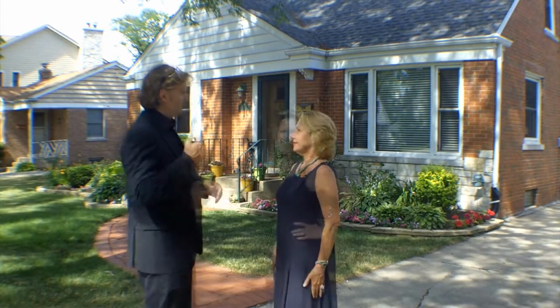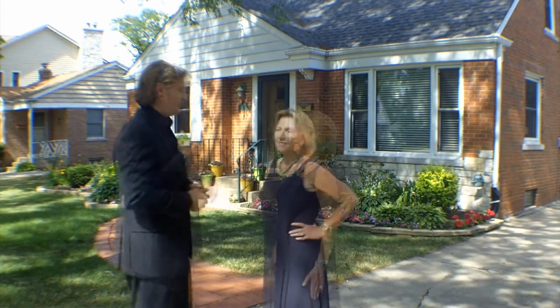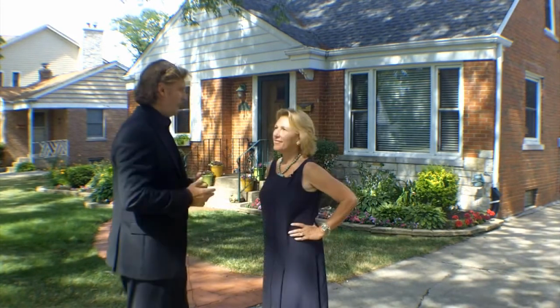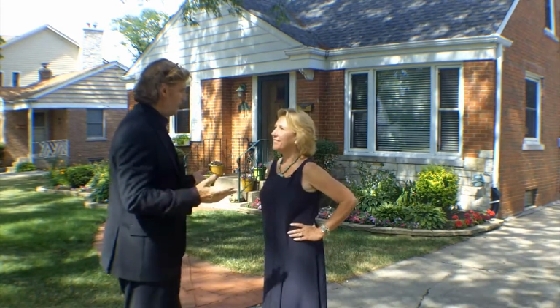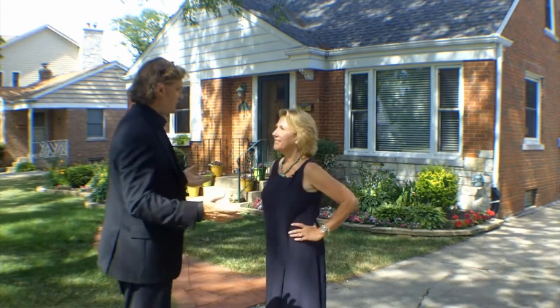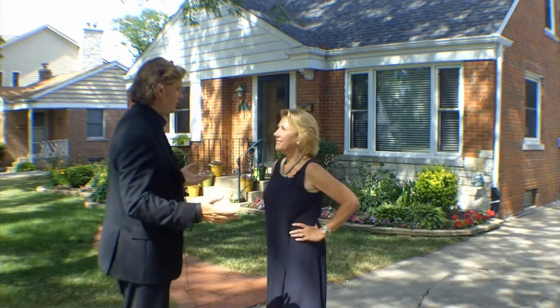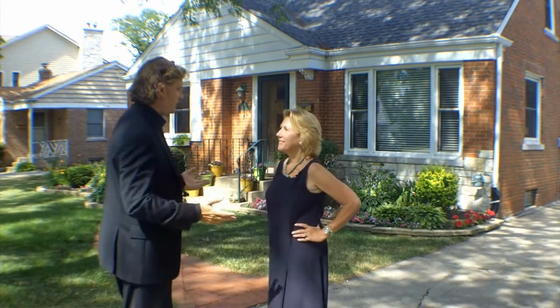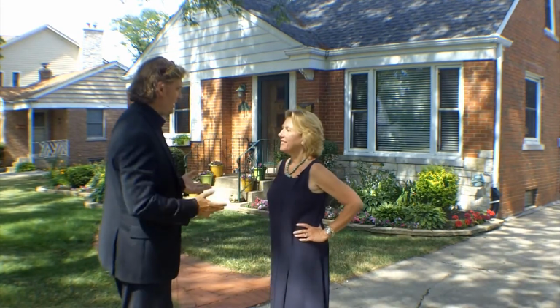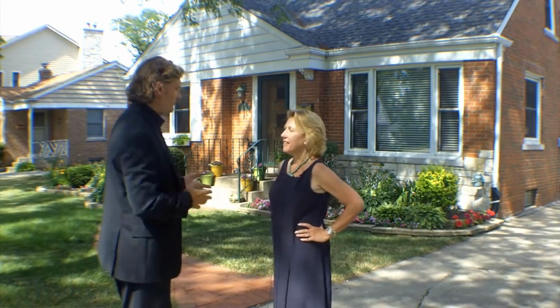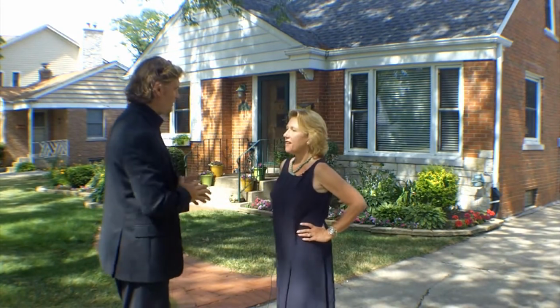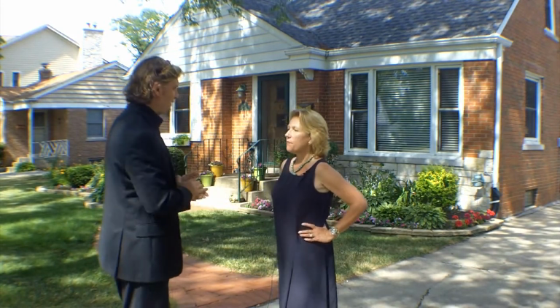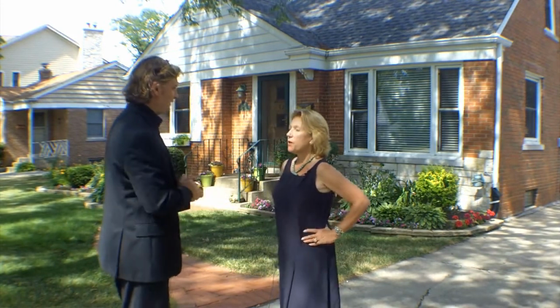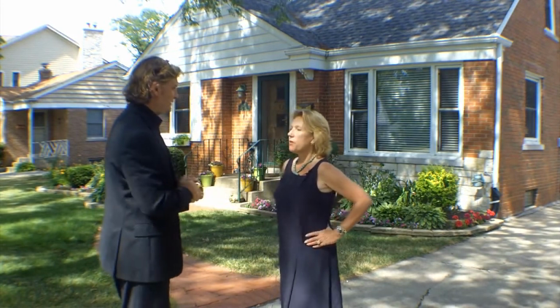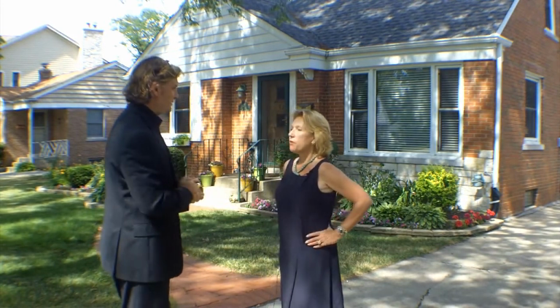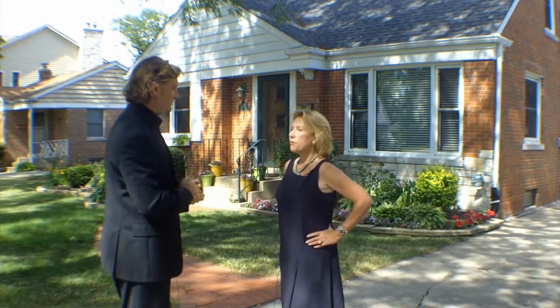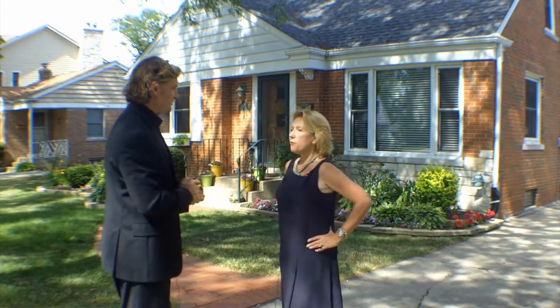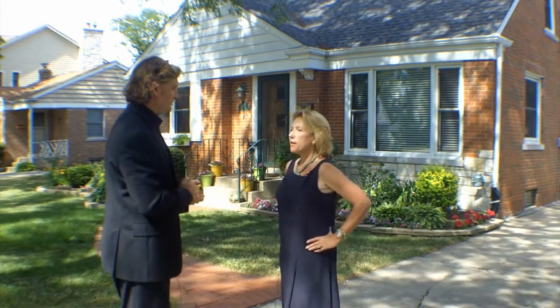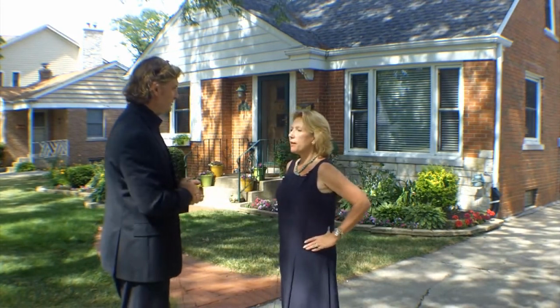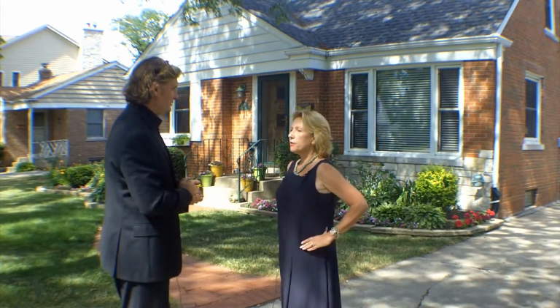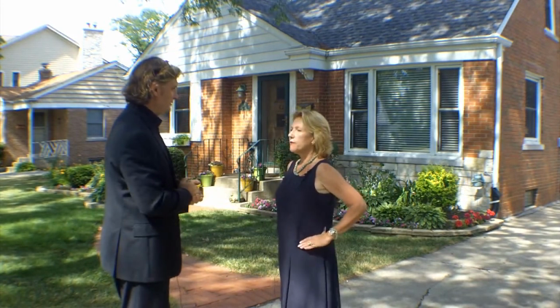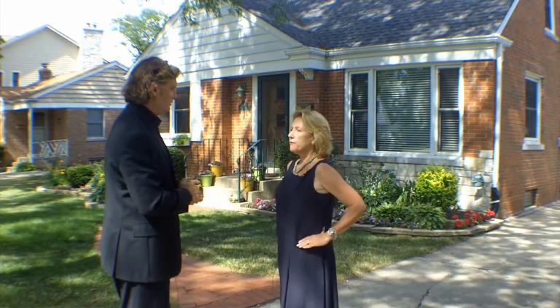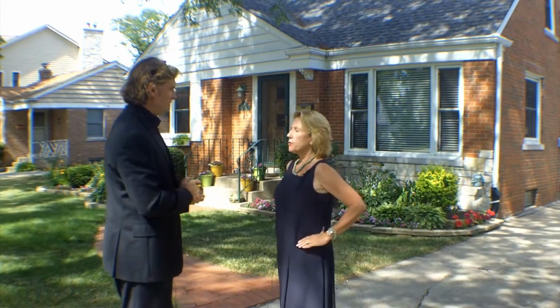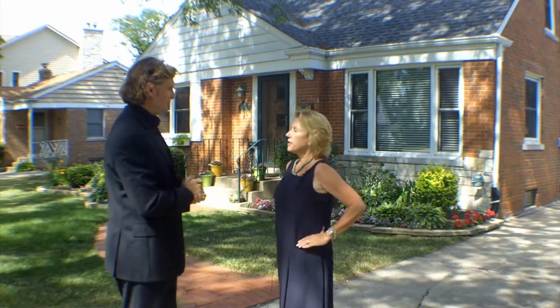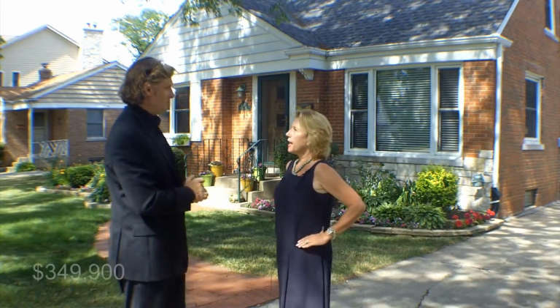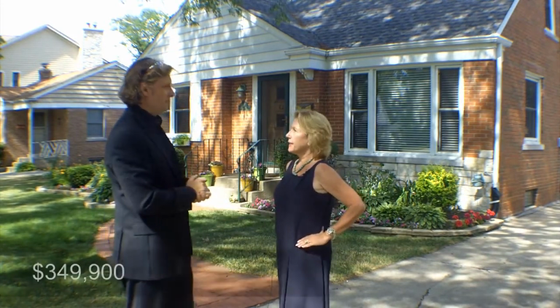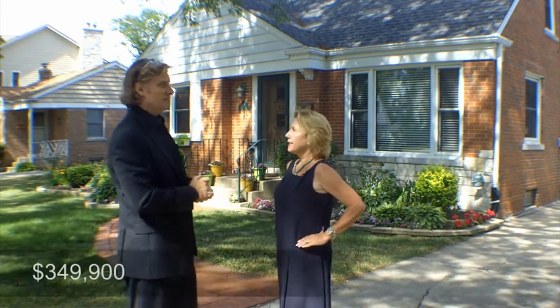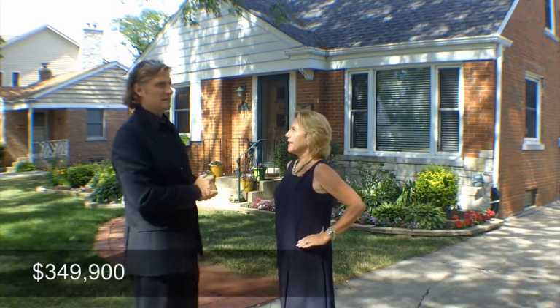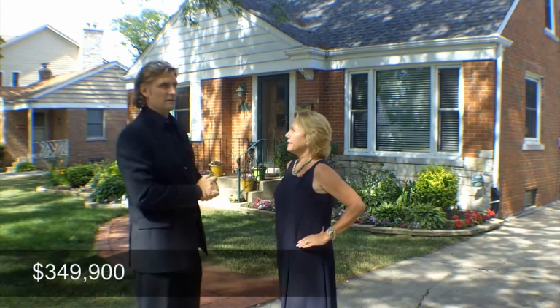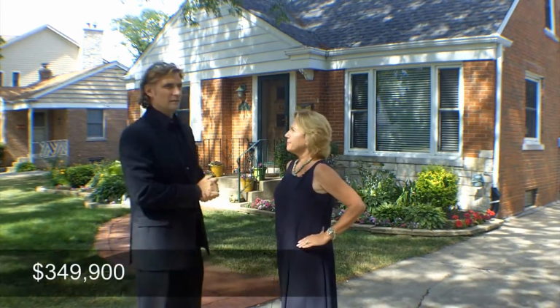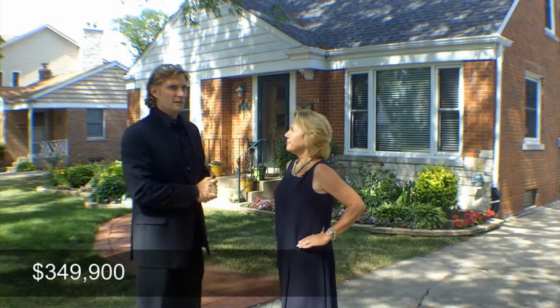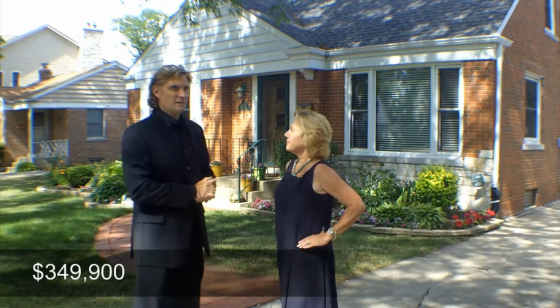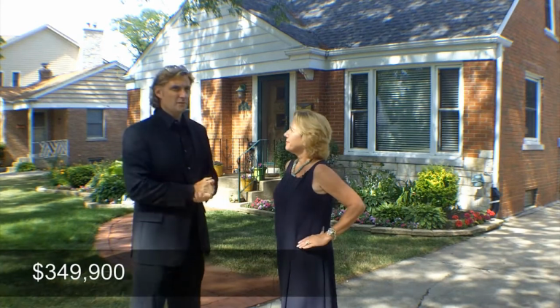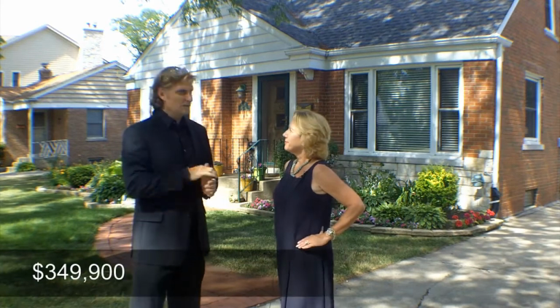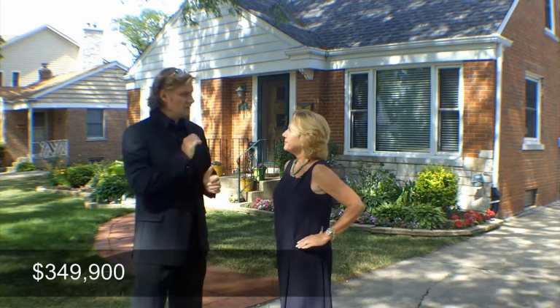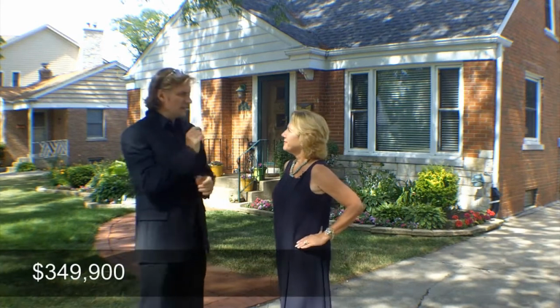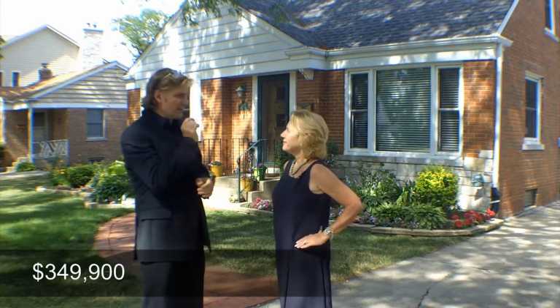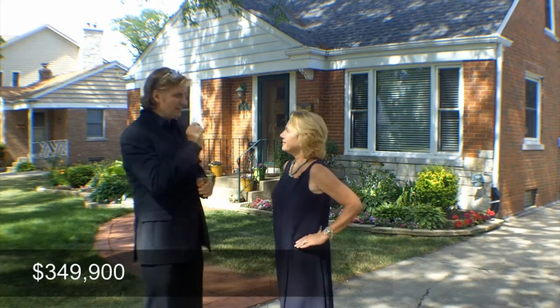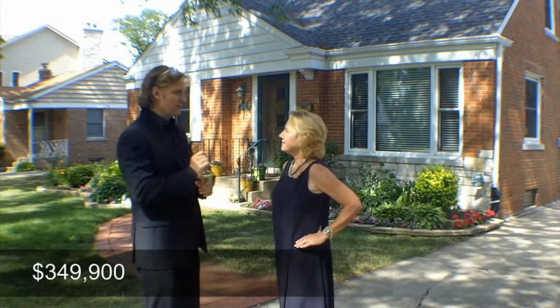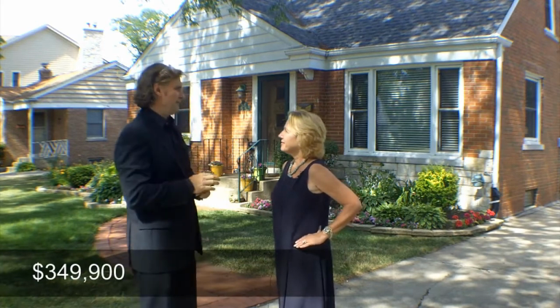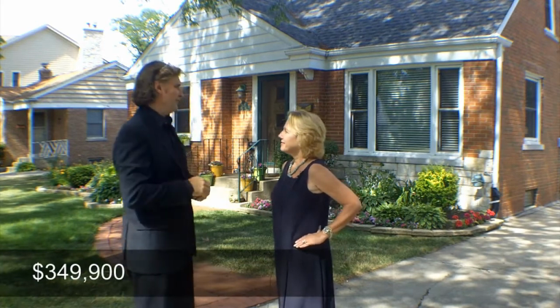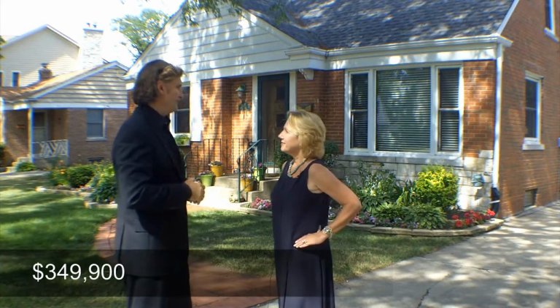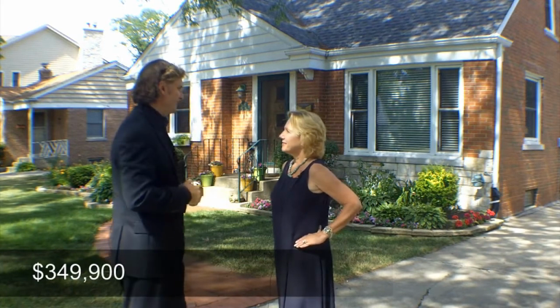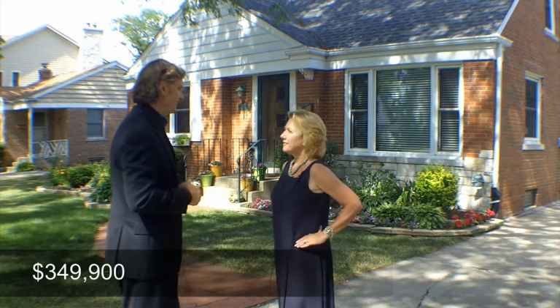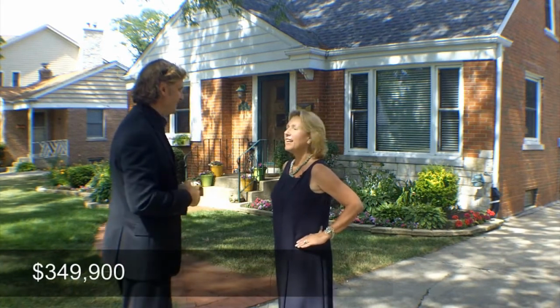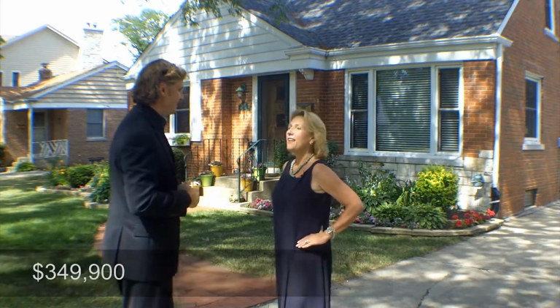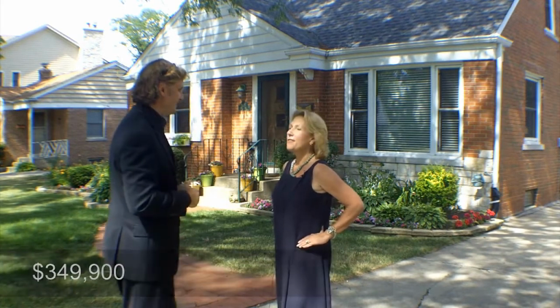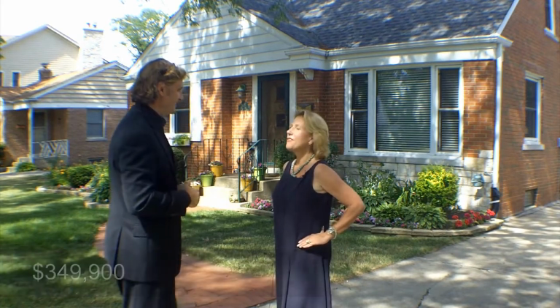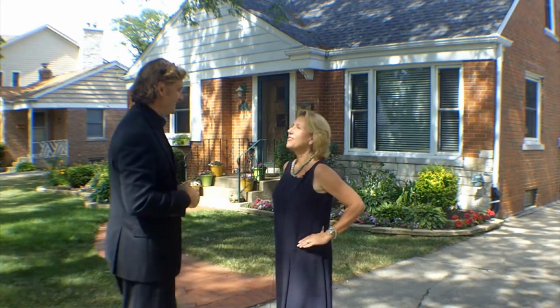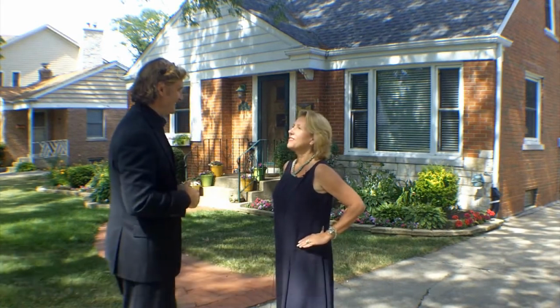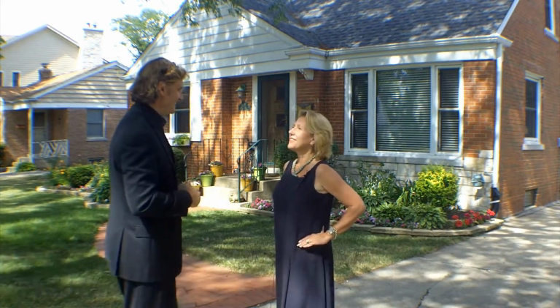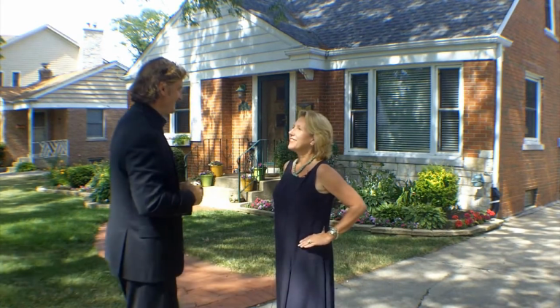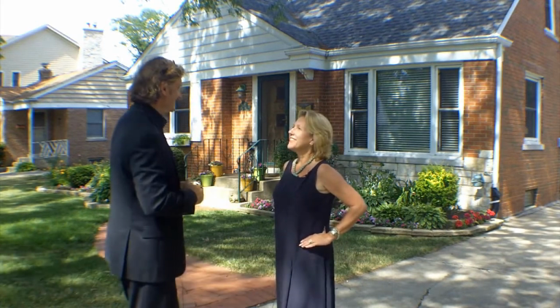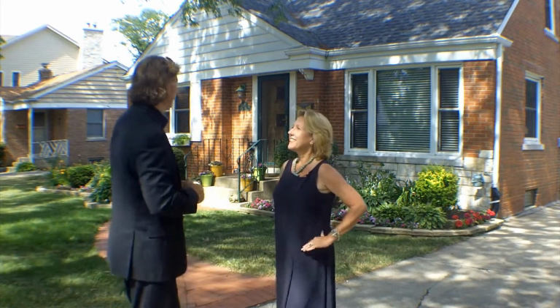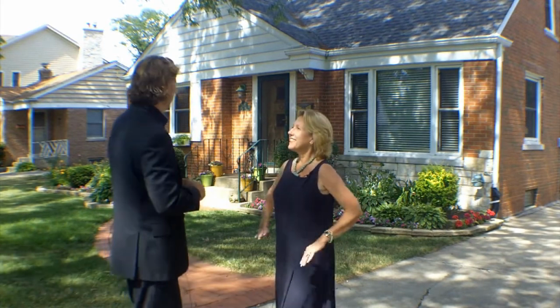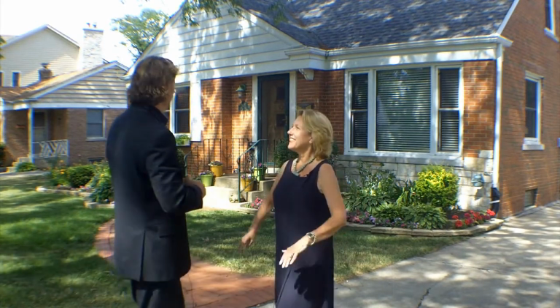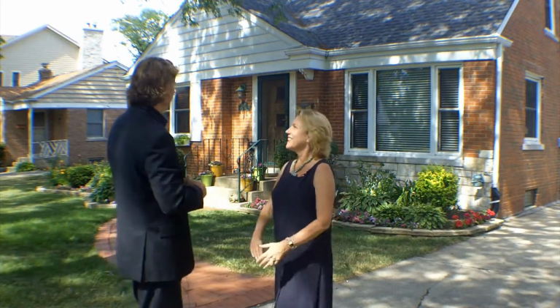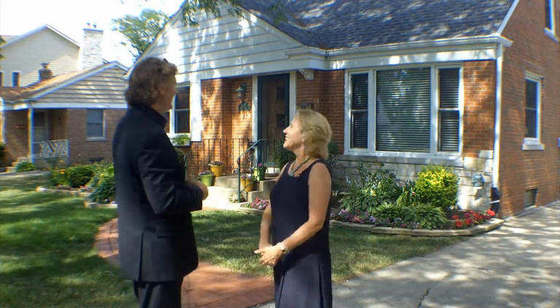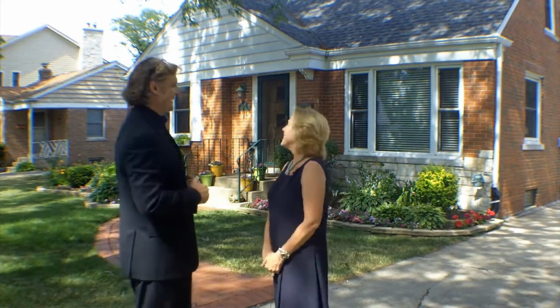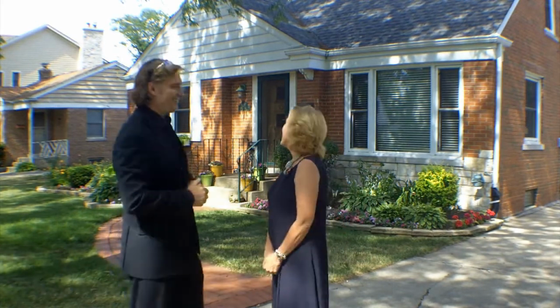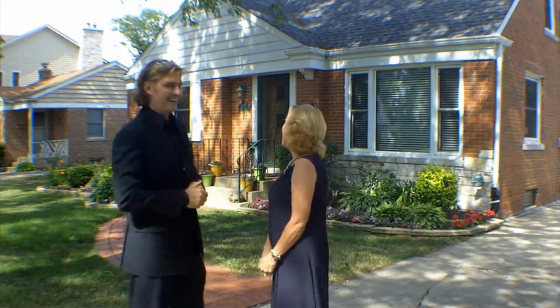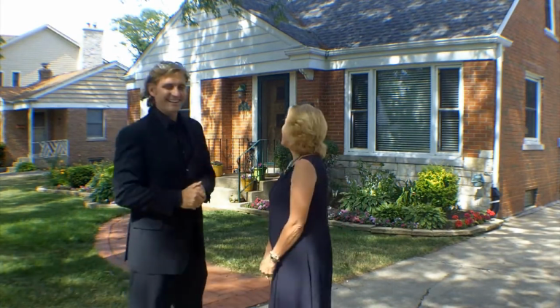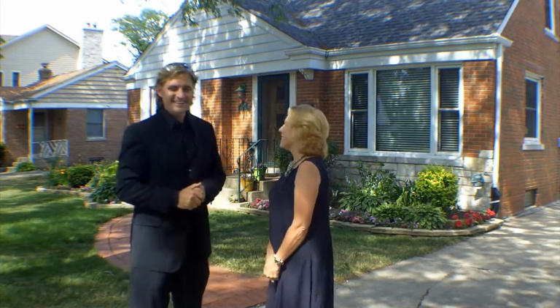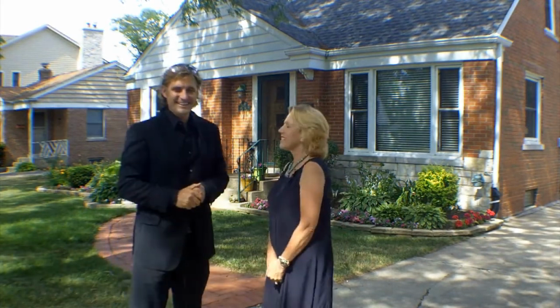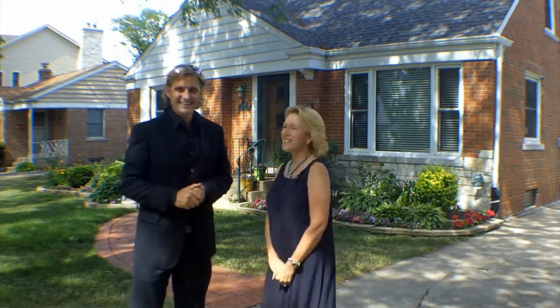And how much would I pay for something like this? $349,900 — so just a little under $350,000, in that range.